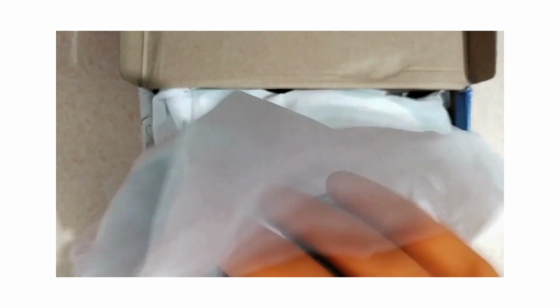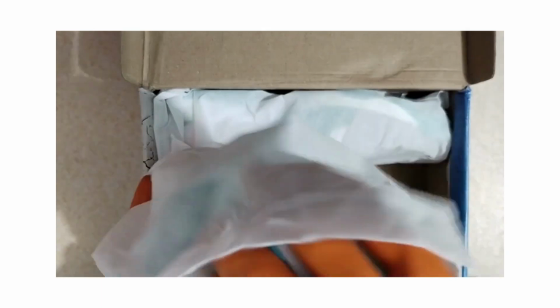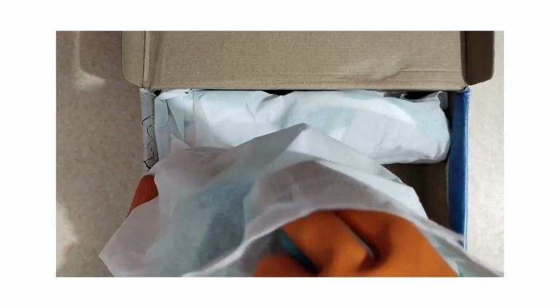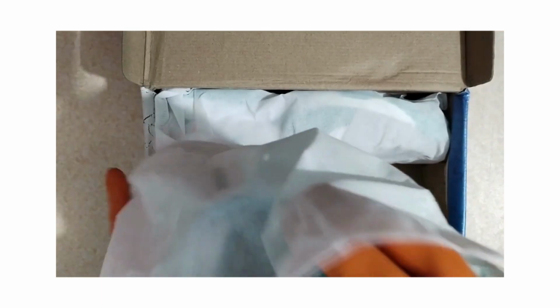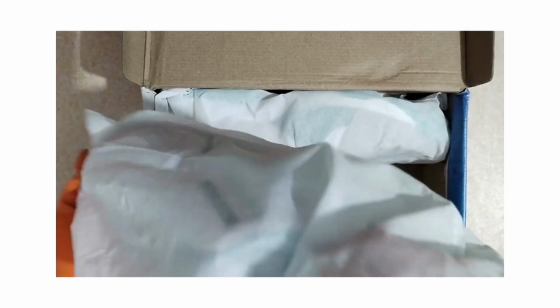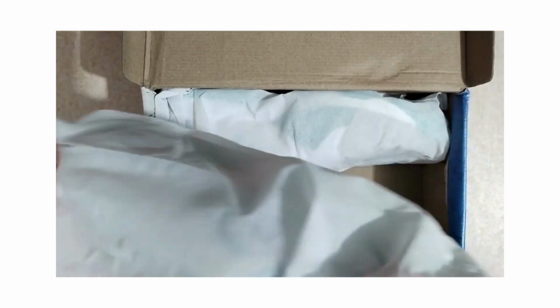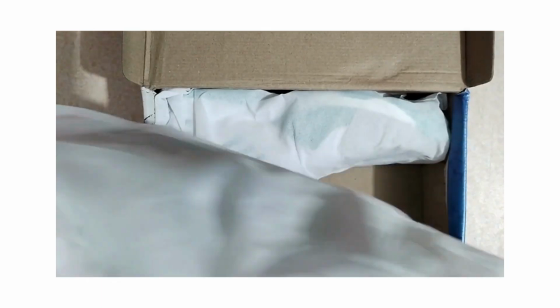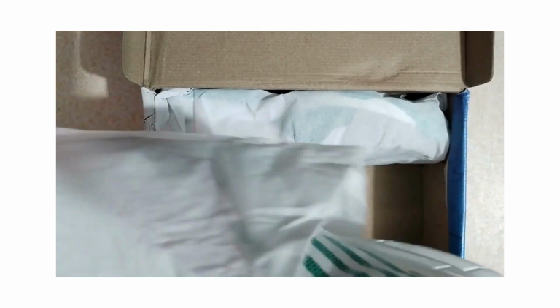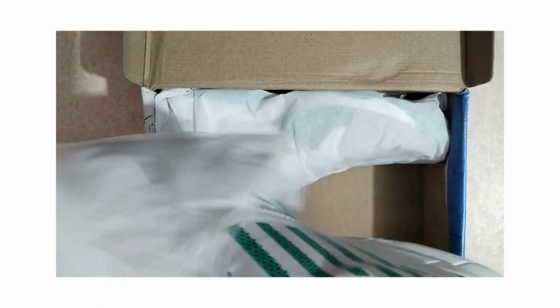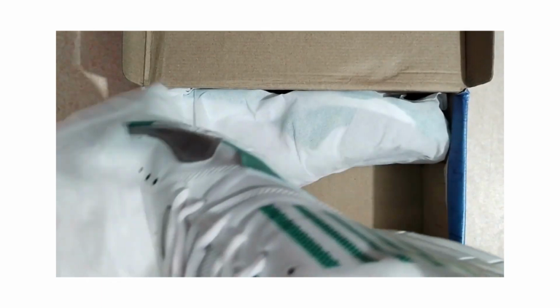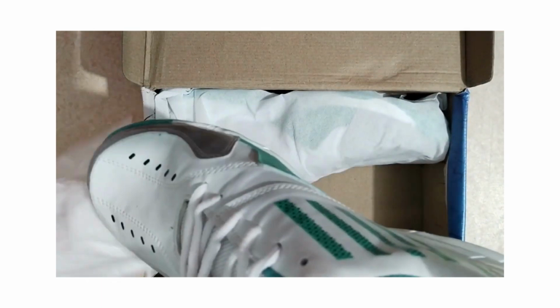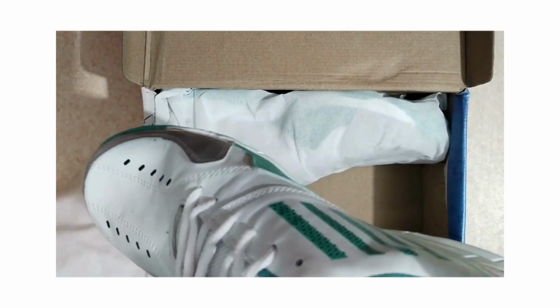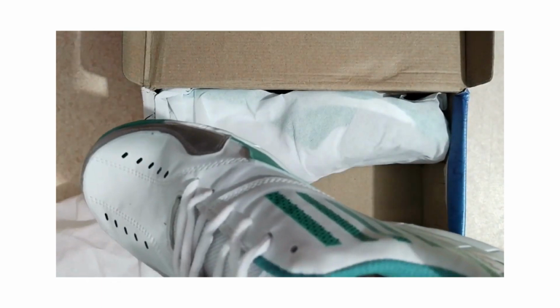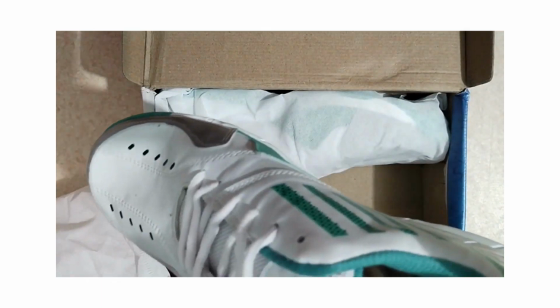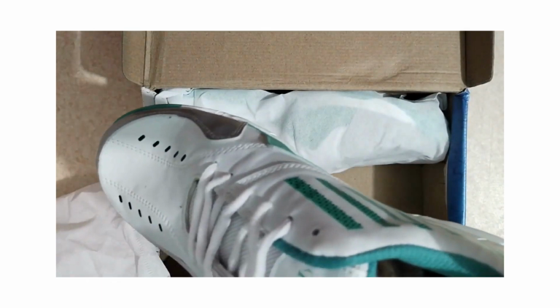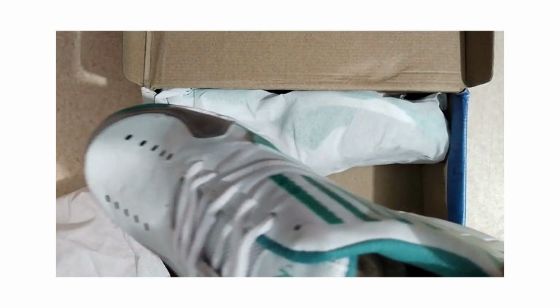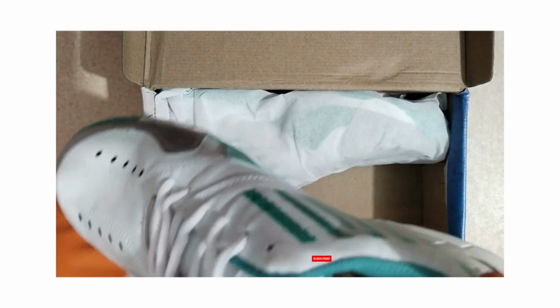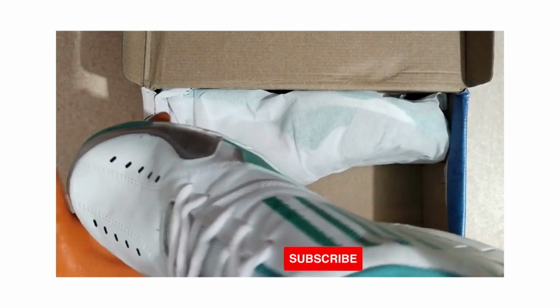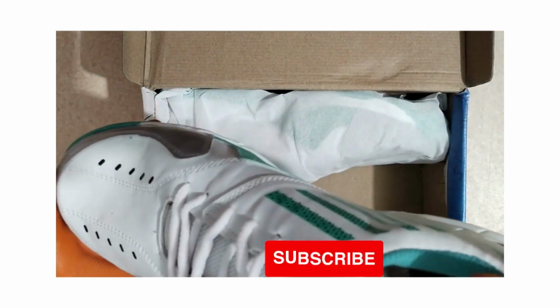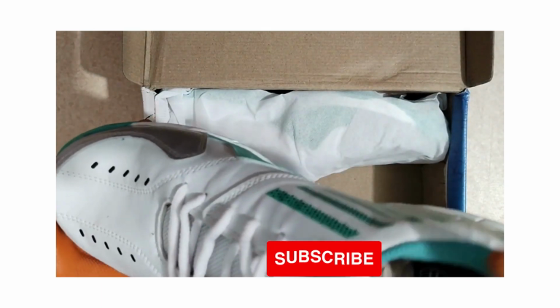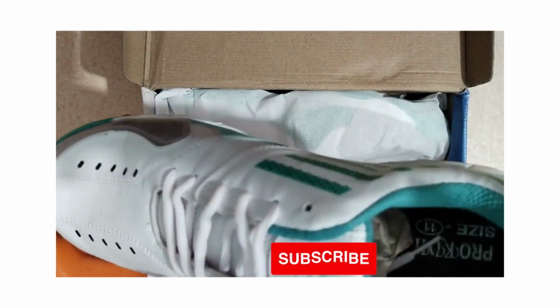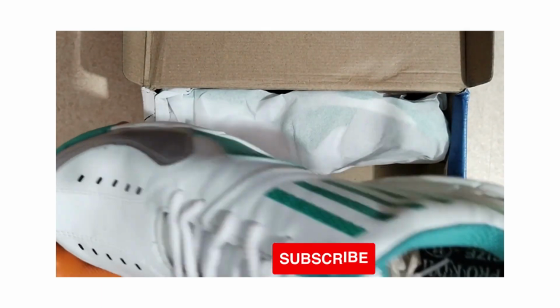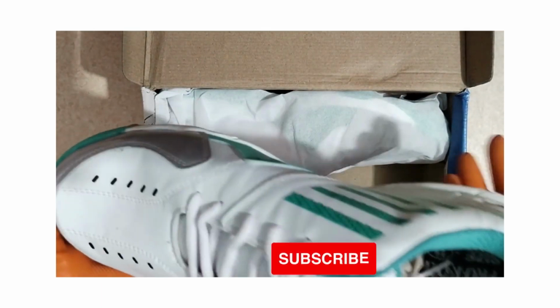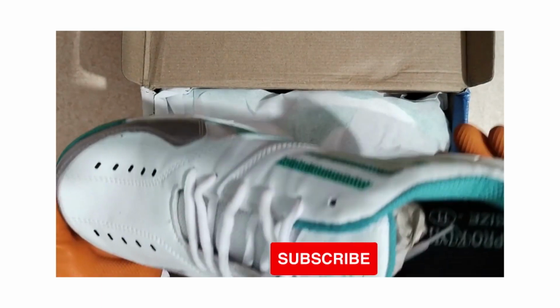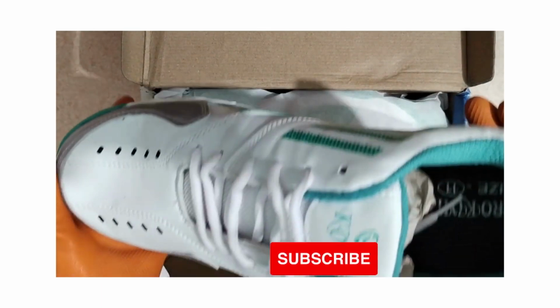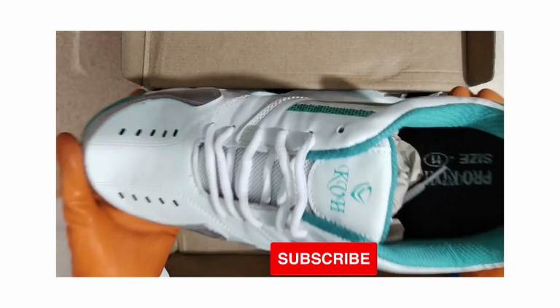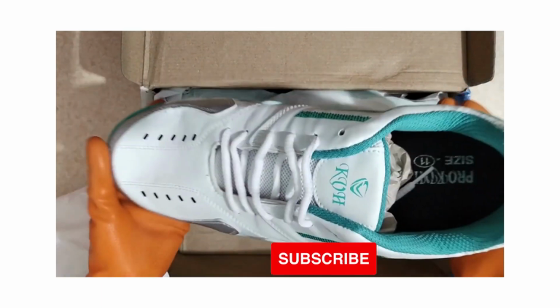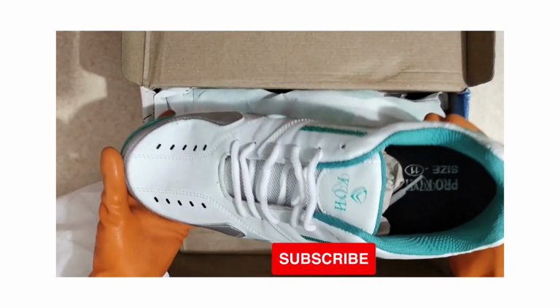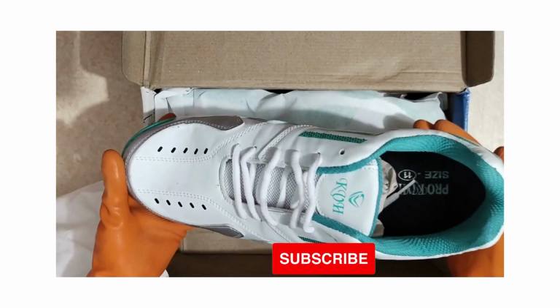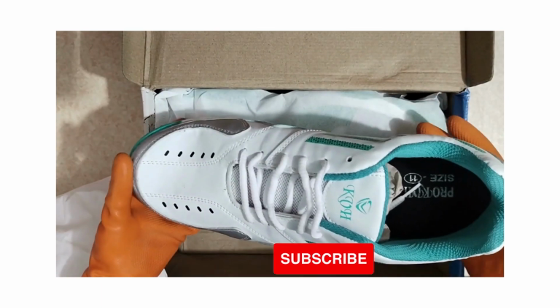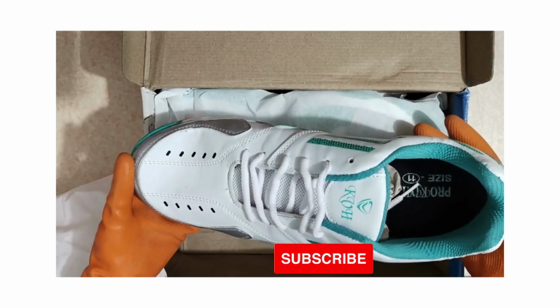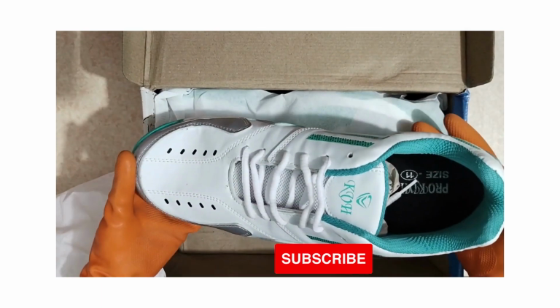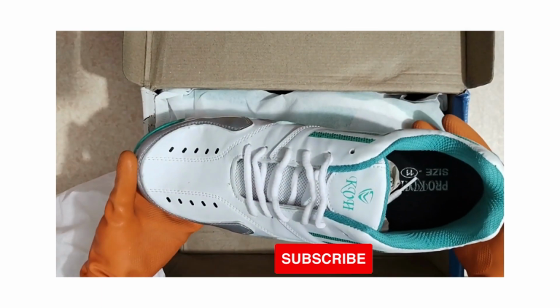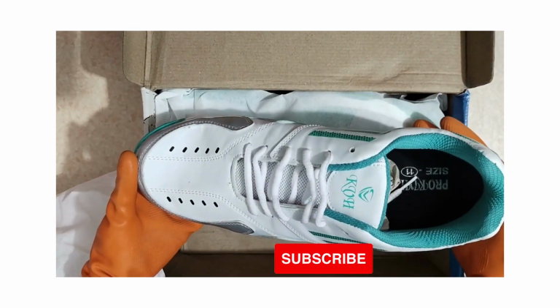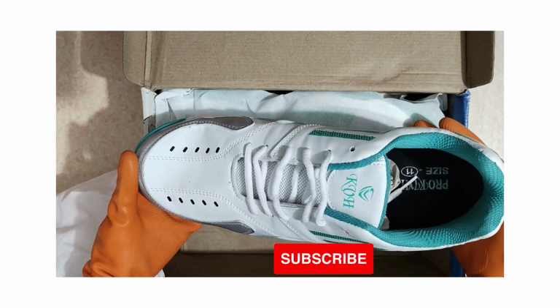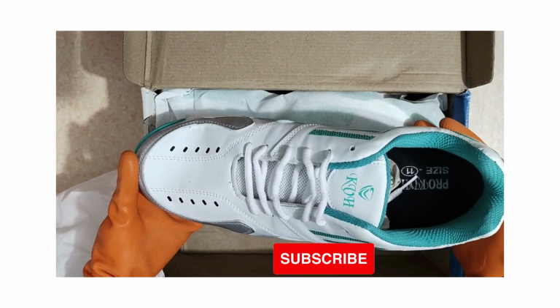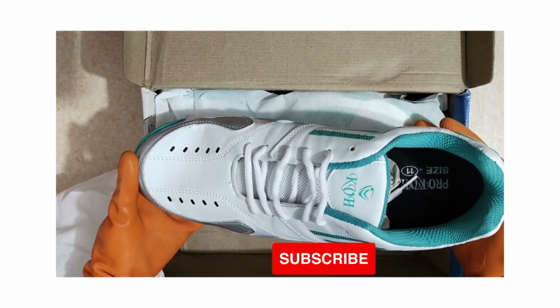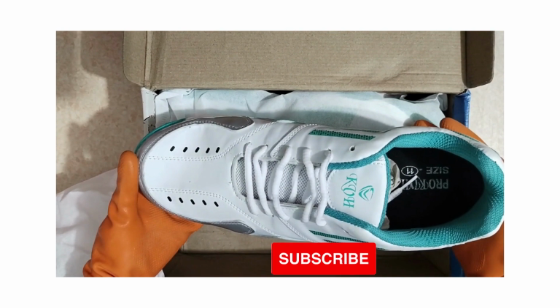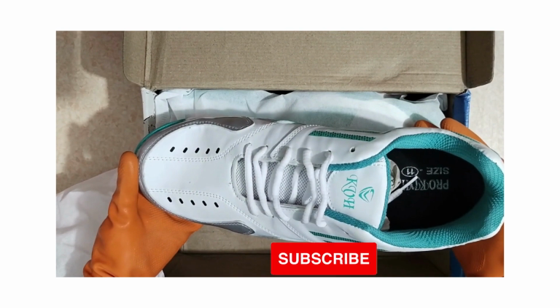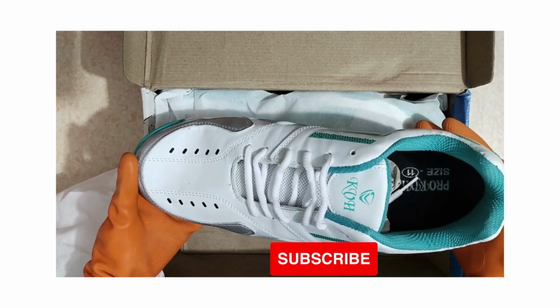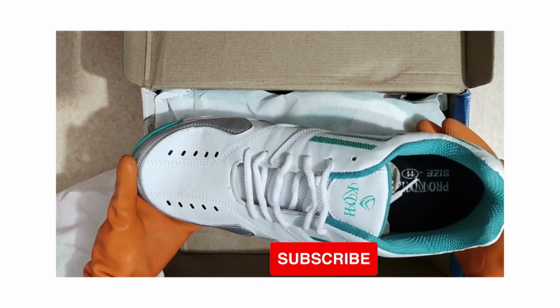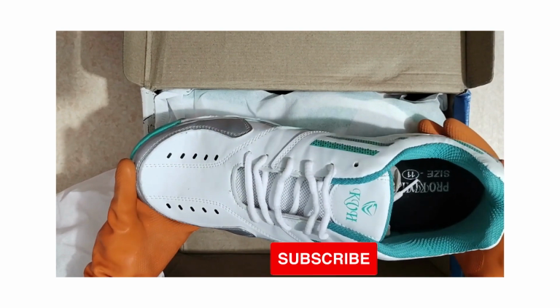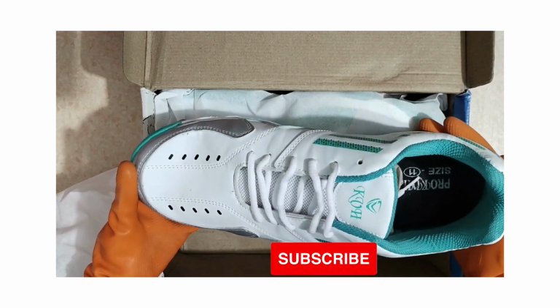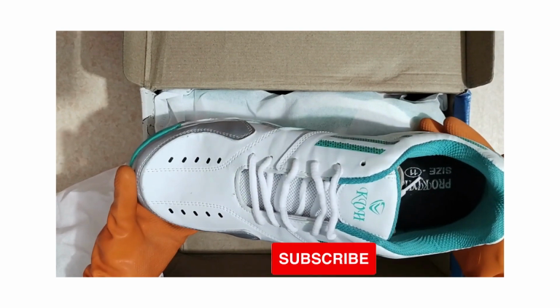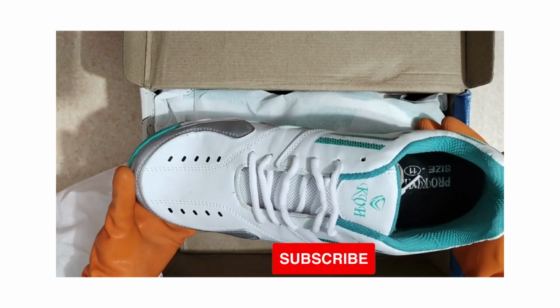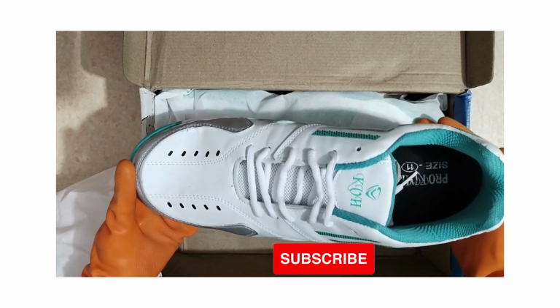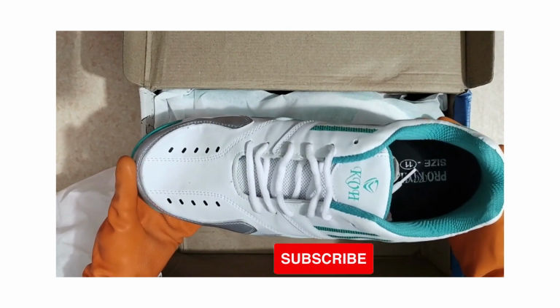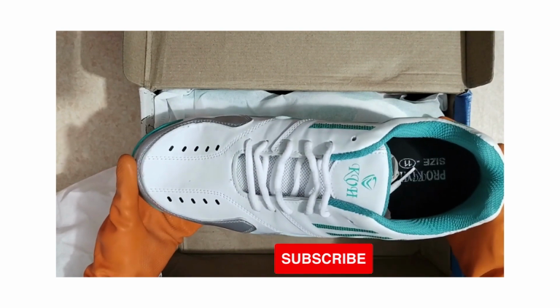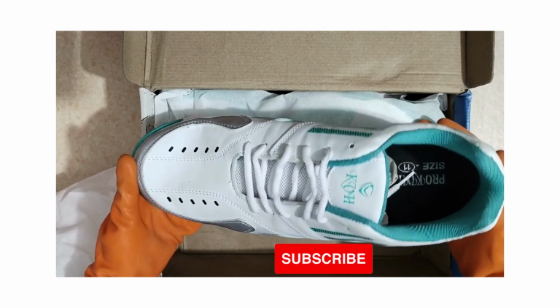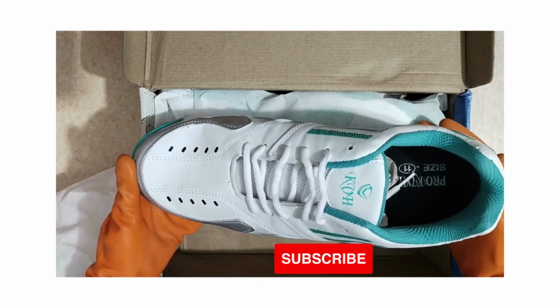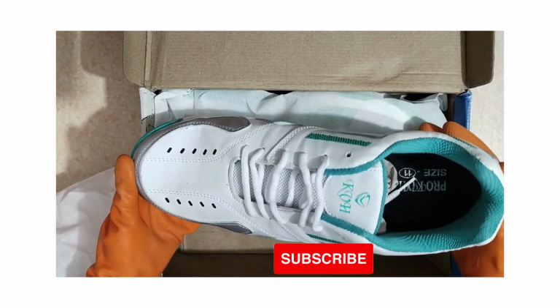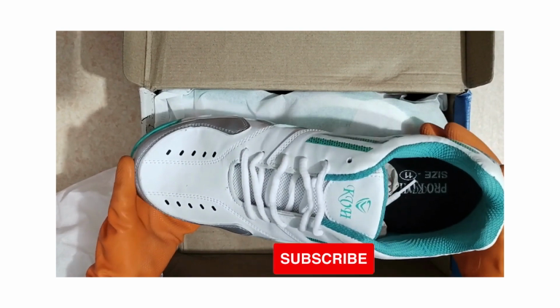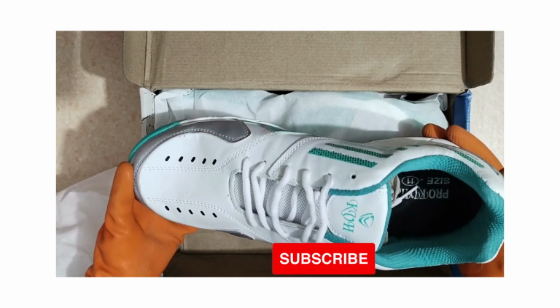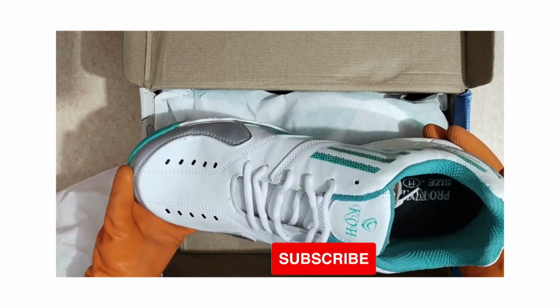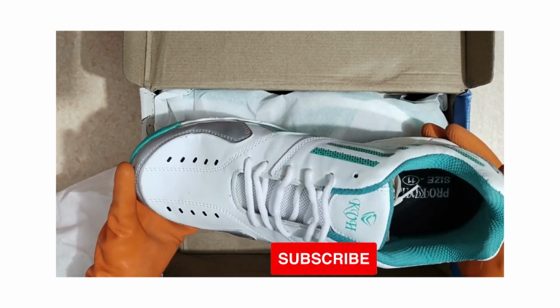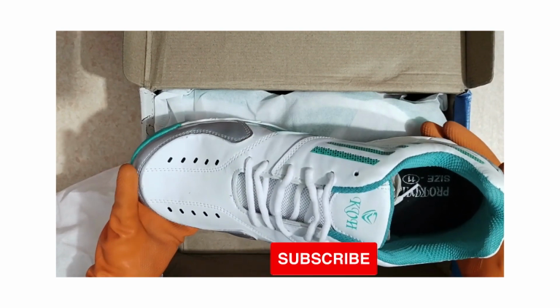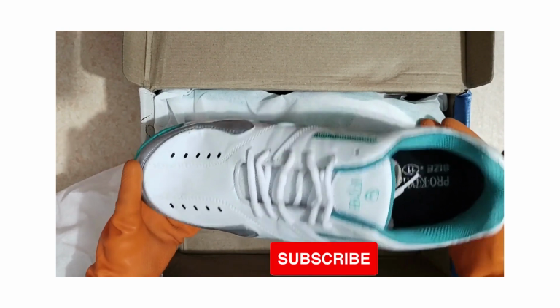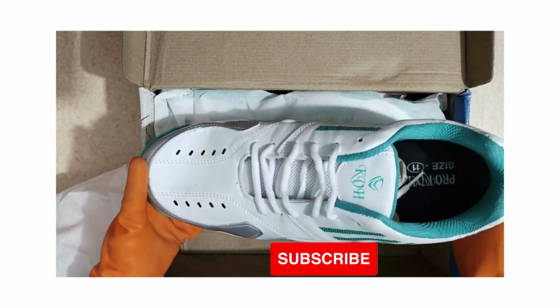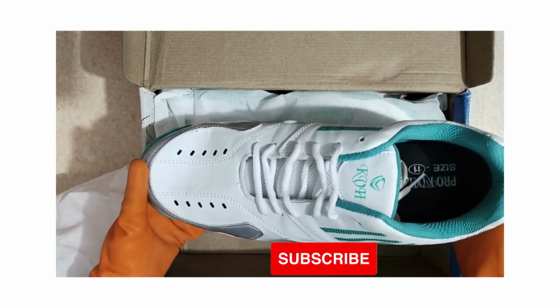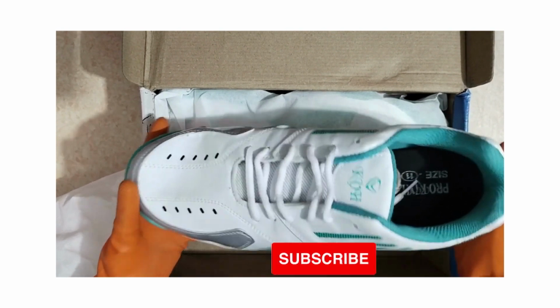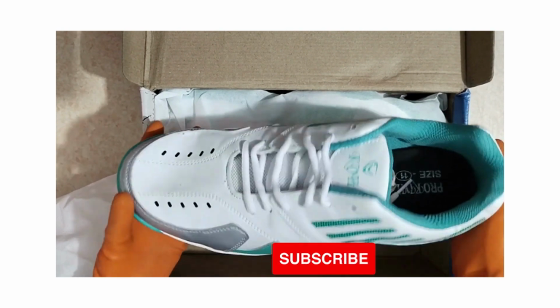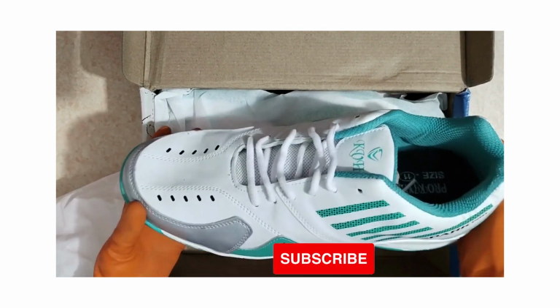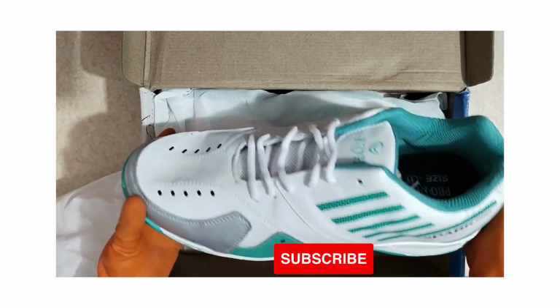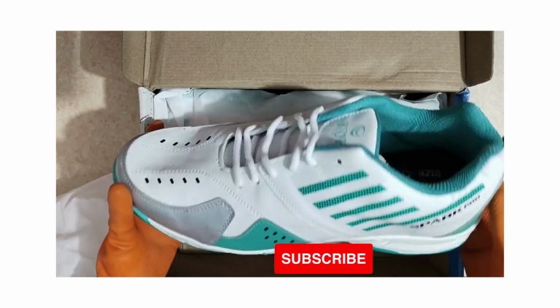Before we start the video, if you're new to our channel, please subscribe and click the bell button to get notifications for our videos.